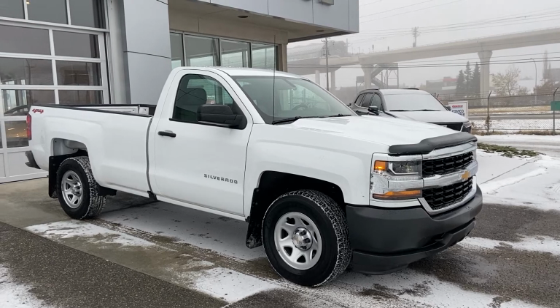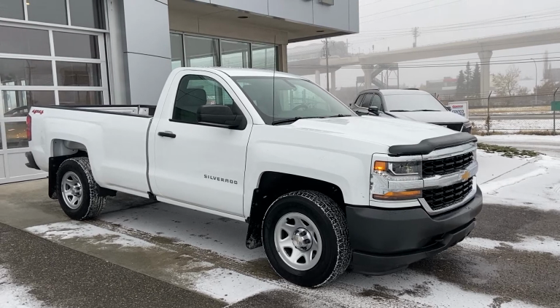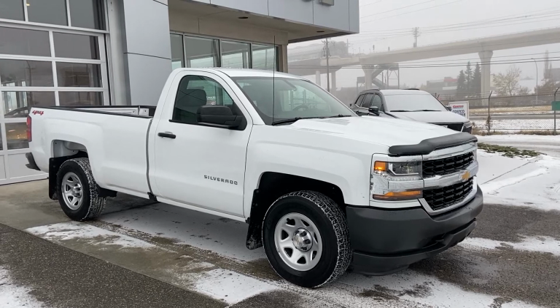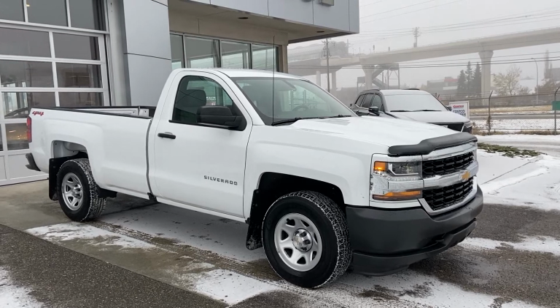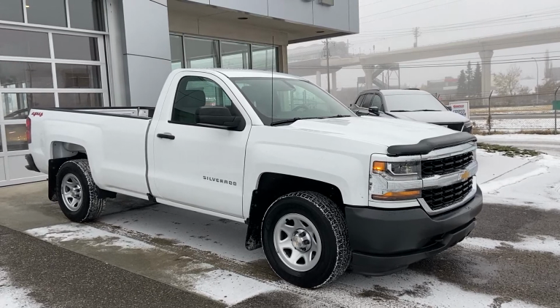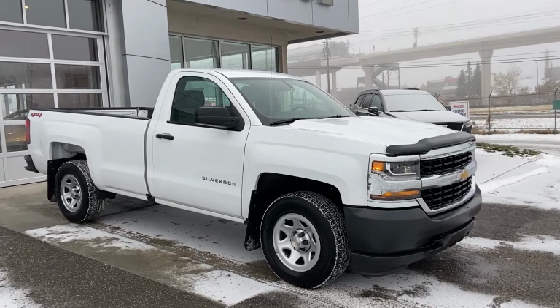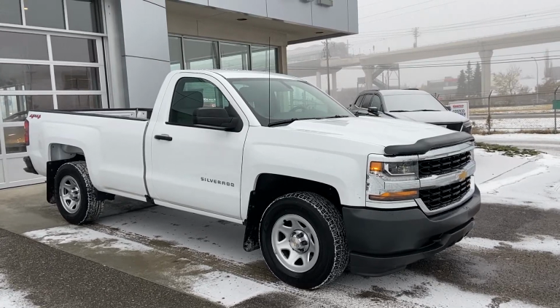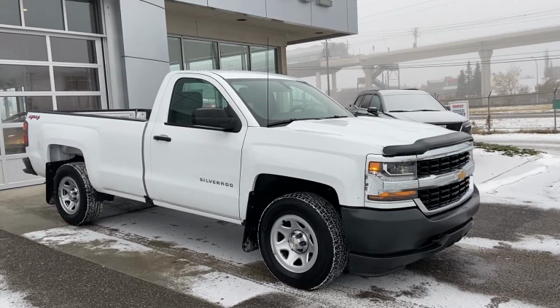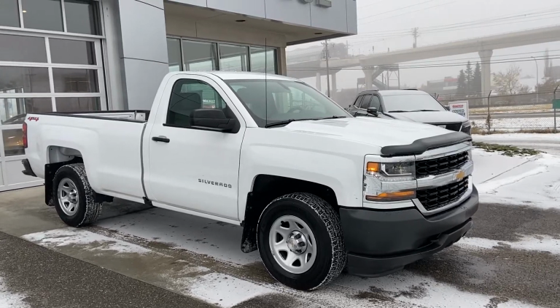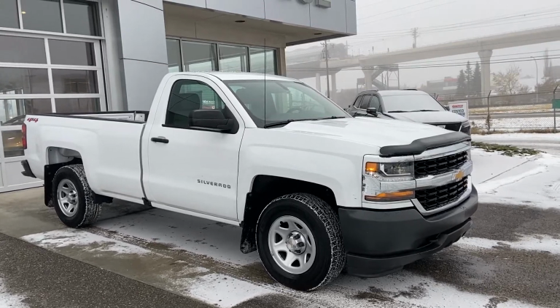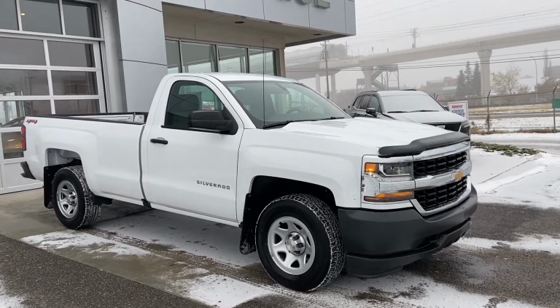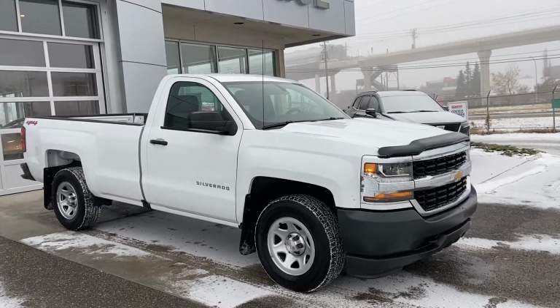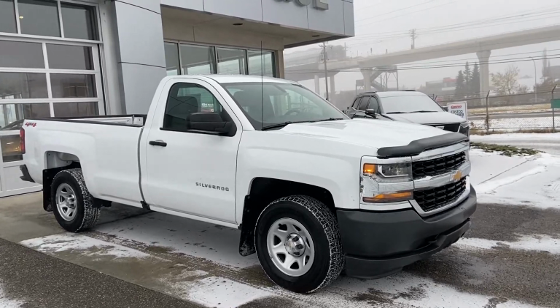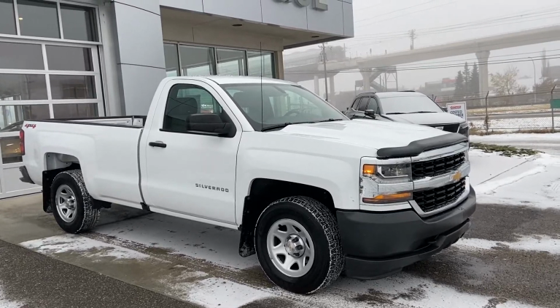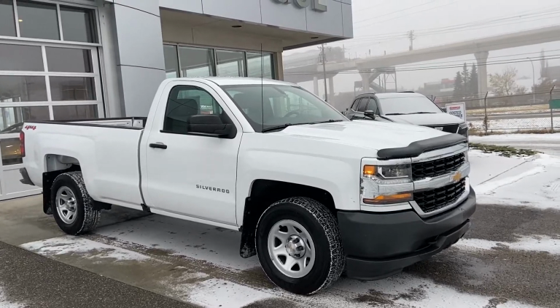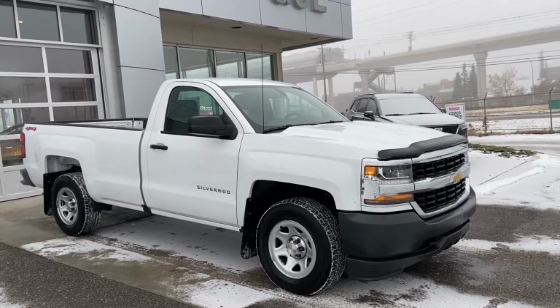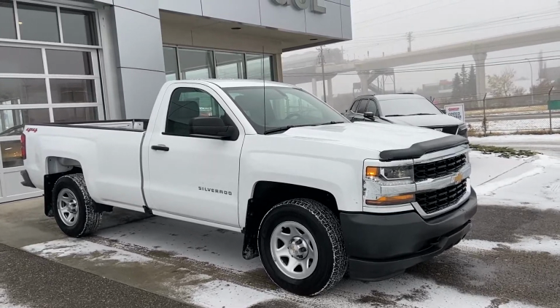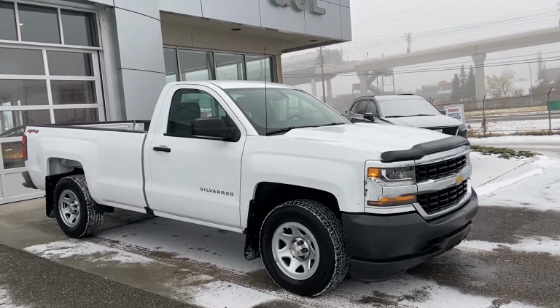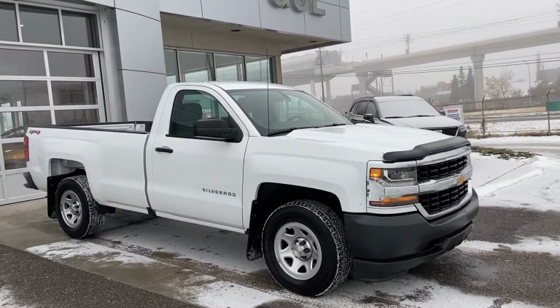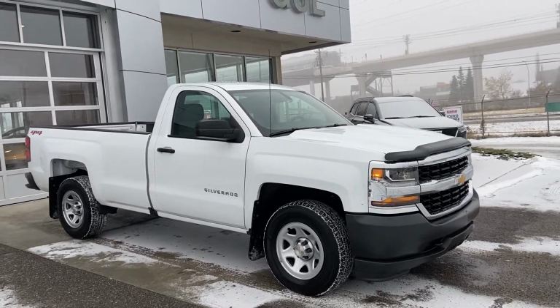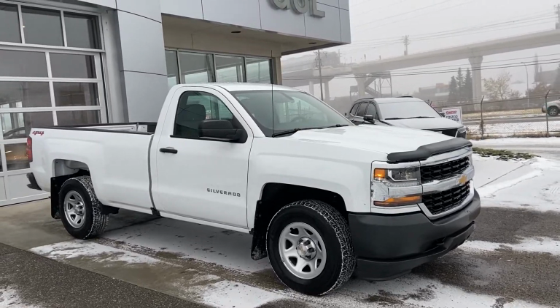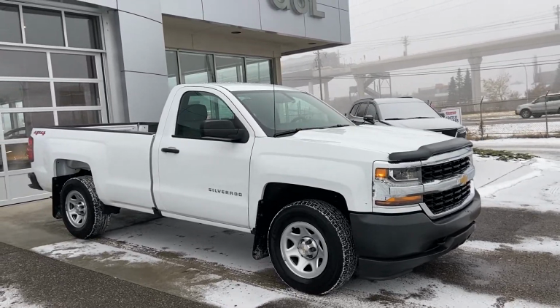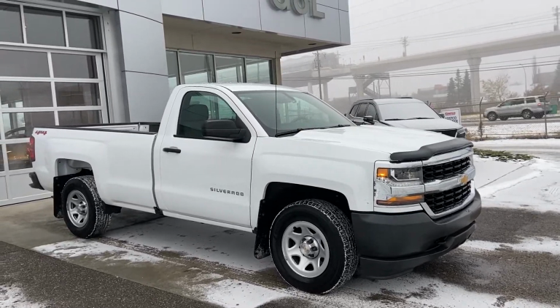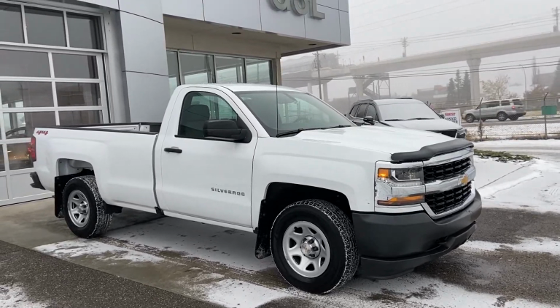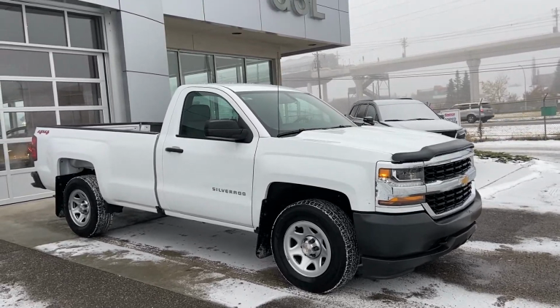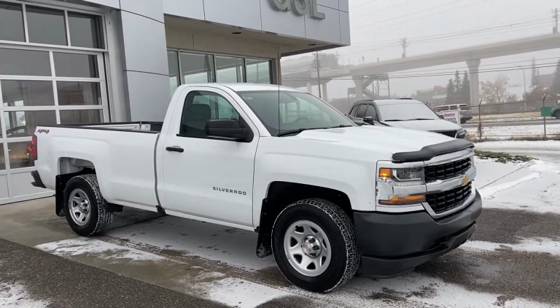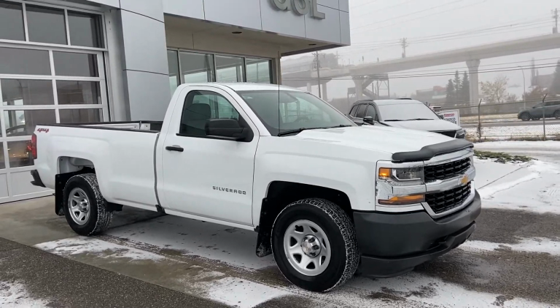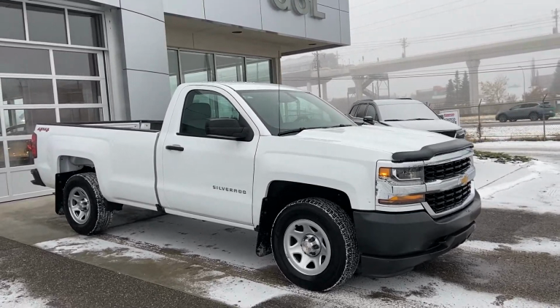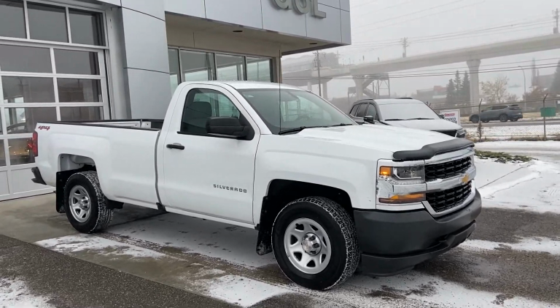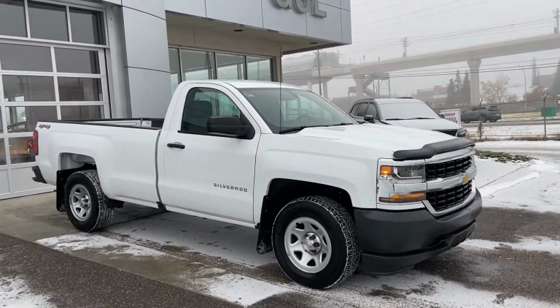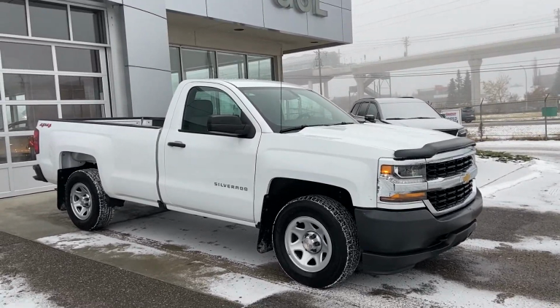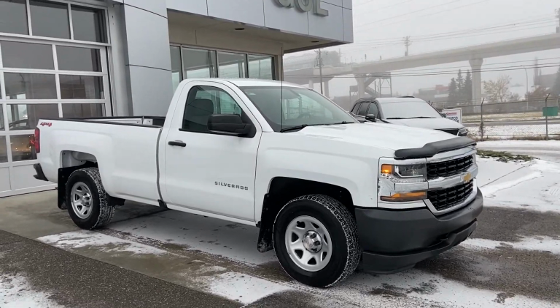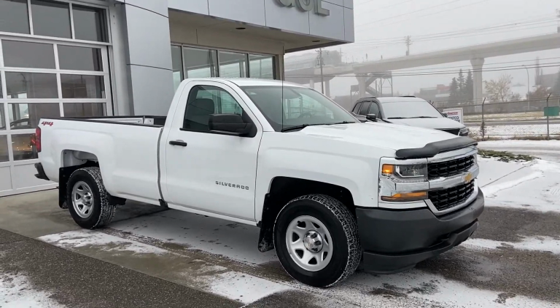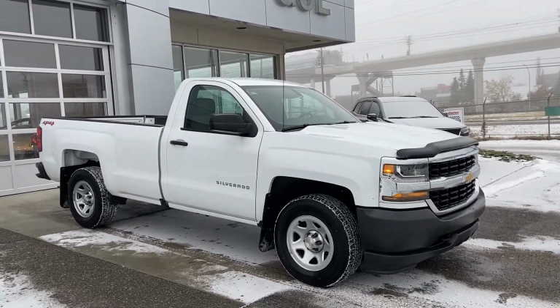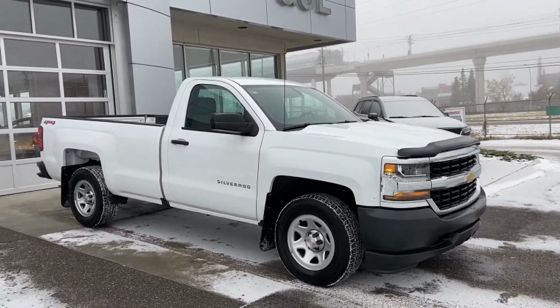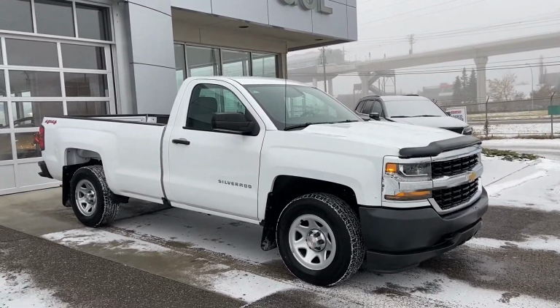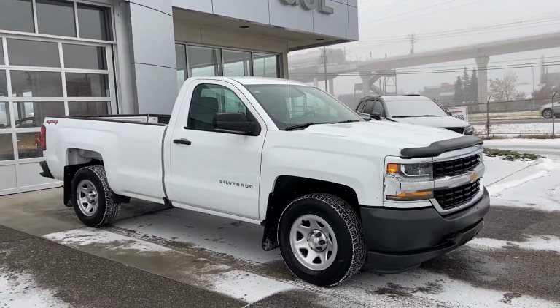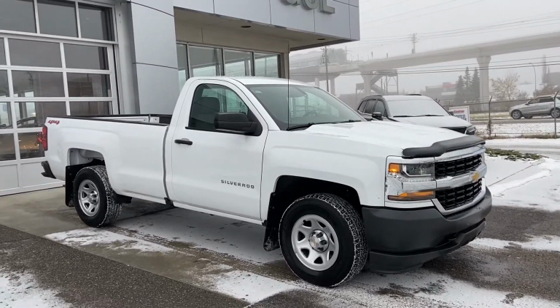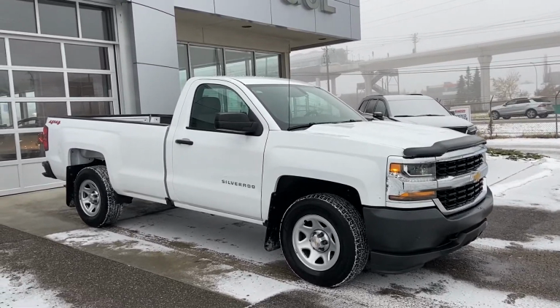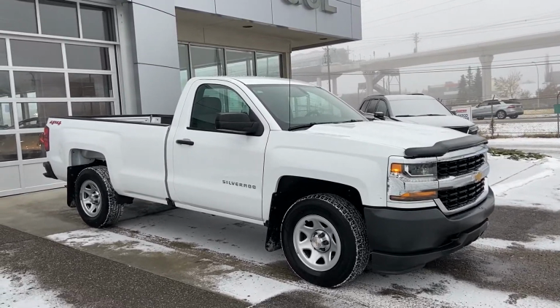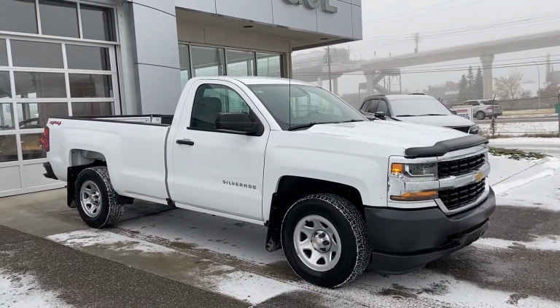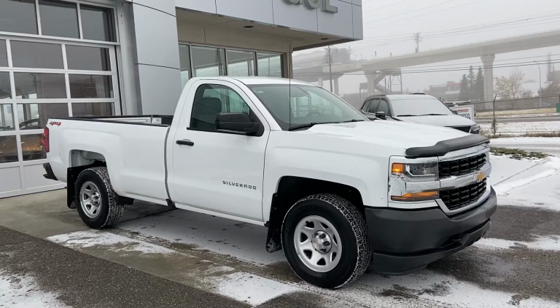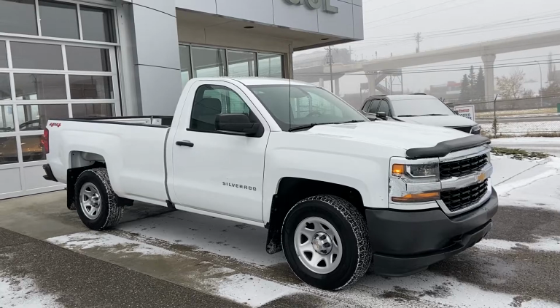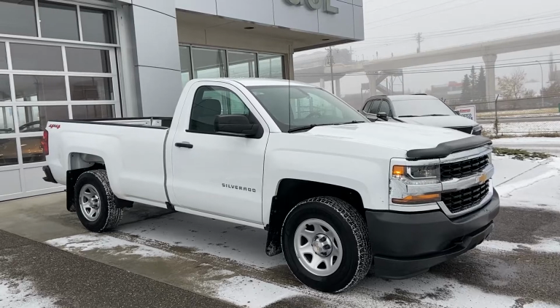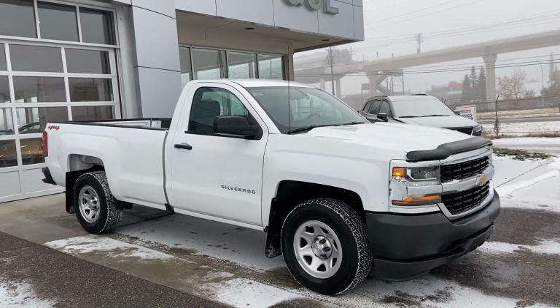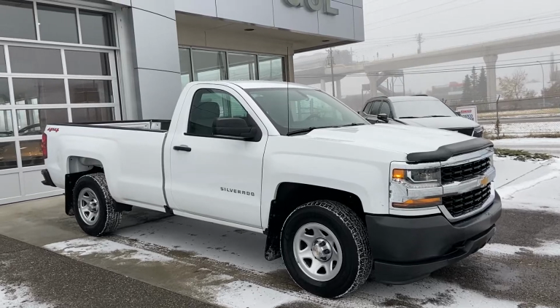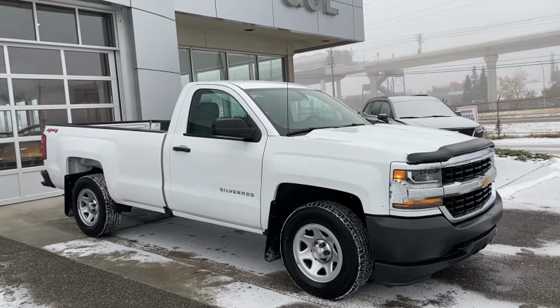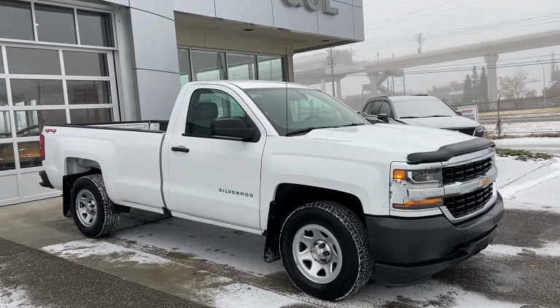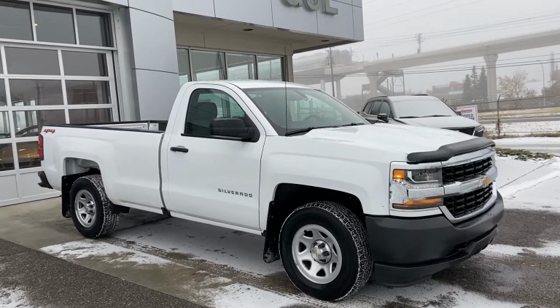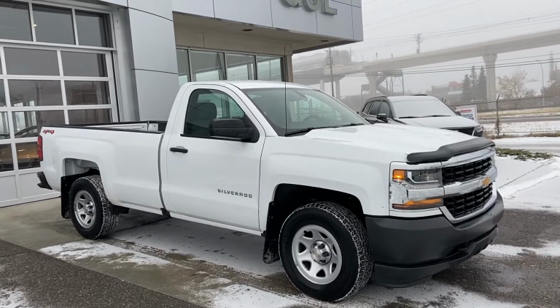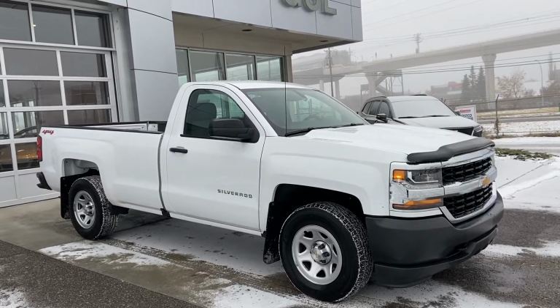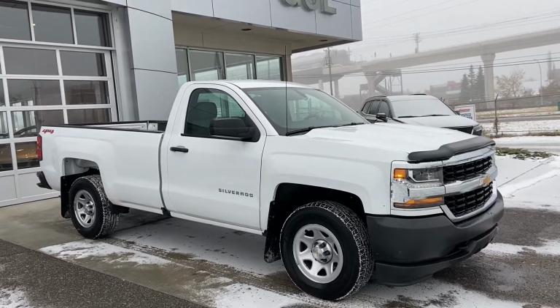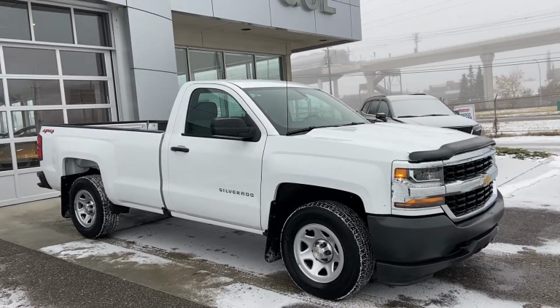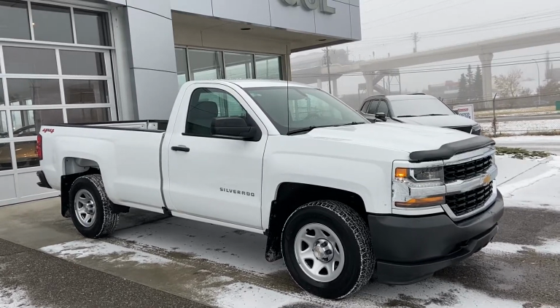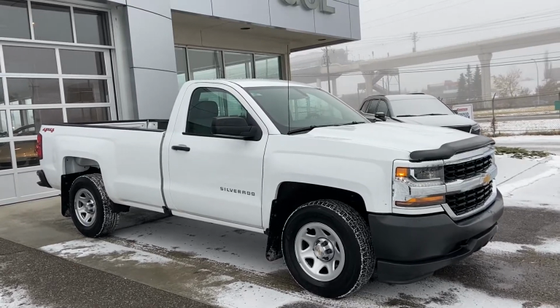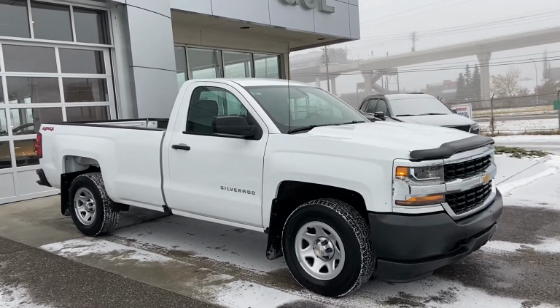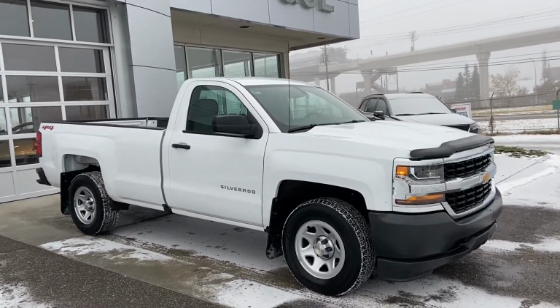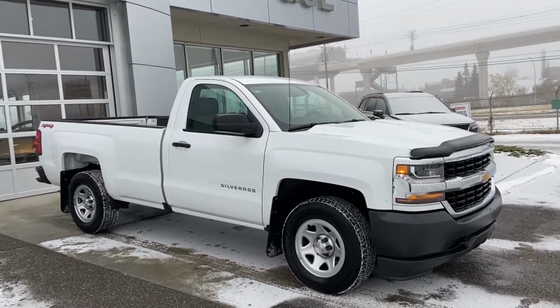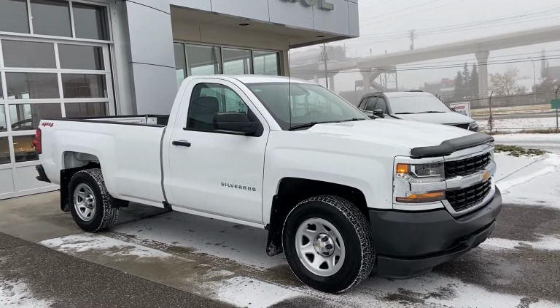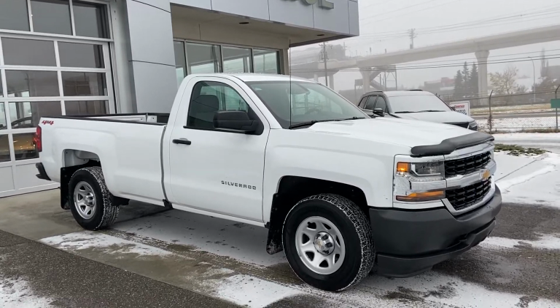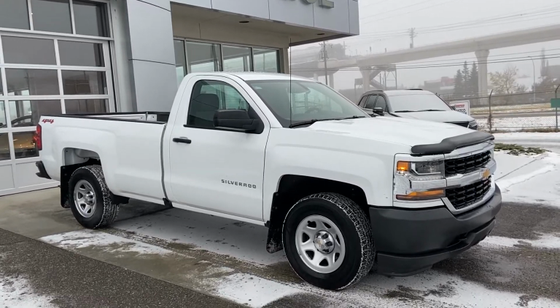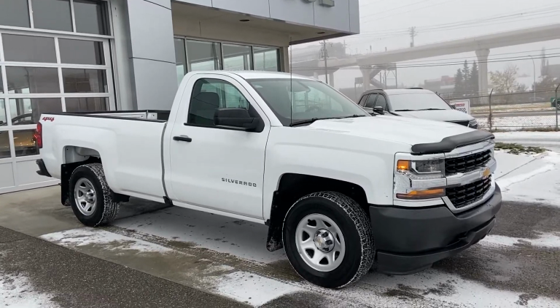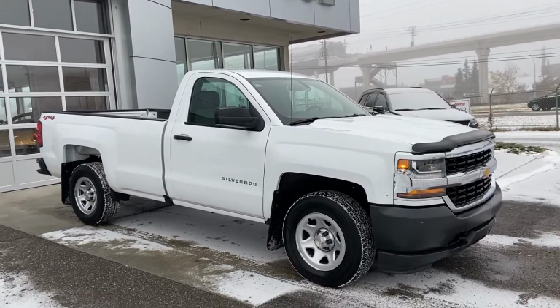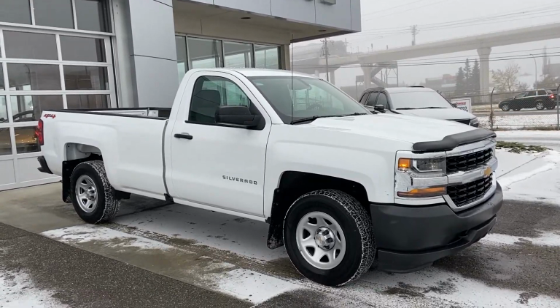Welcome to GSL GM City 1720 Co-Trail Southwest in Calgary, Alberta. Today we're doing a quick walk-around video on the 2018 Chevrolet Silverado 1500.